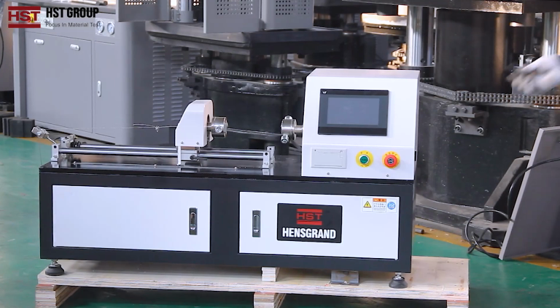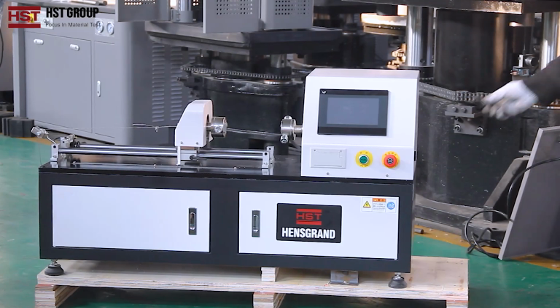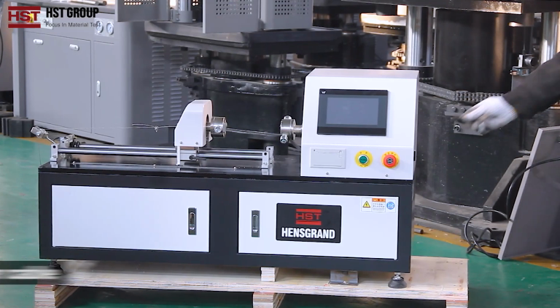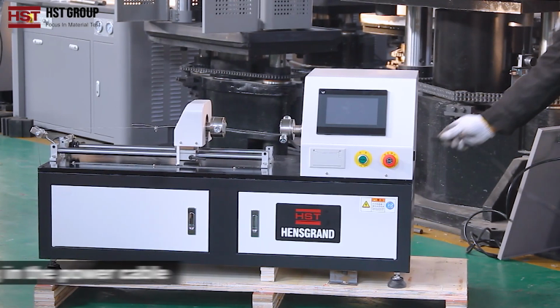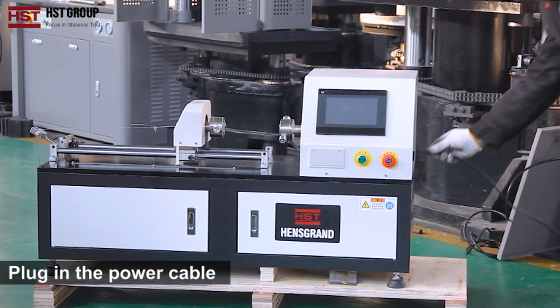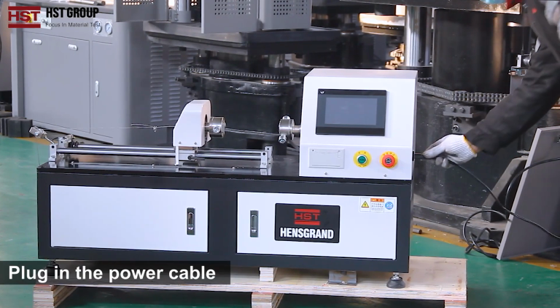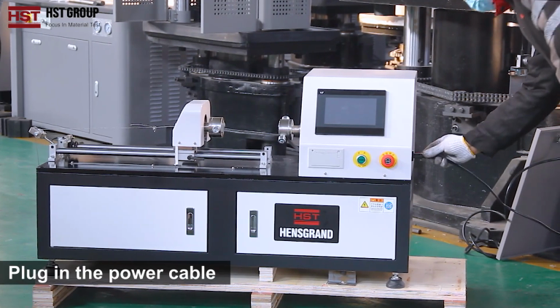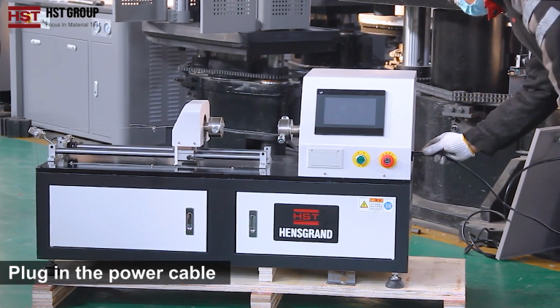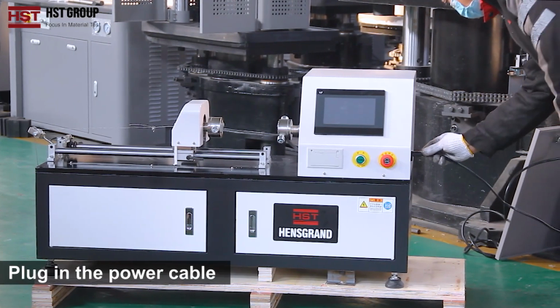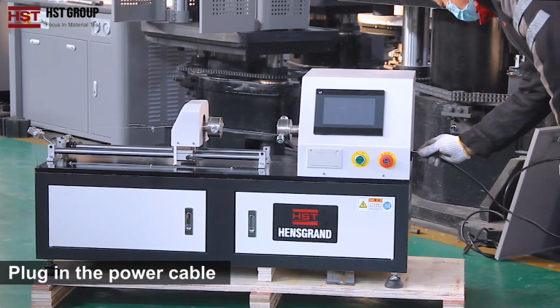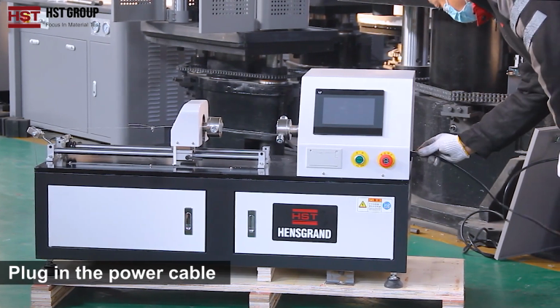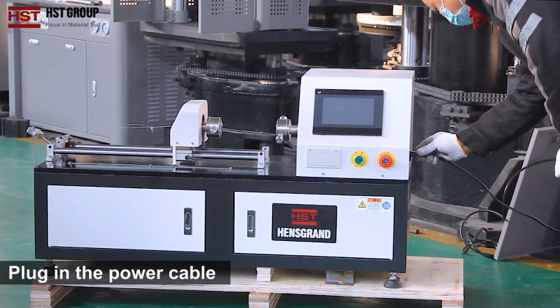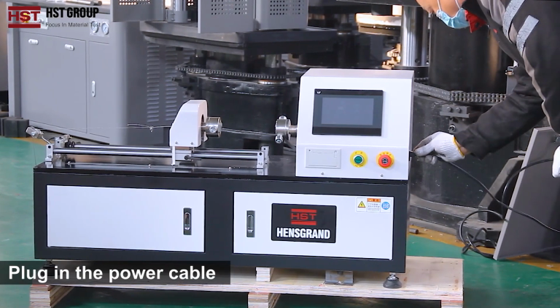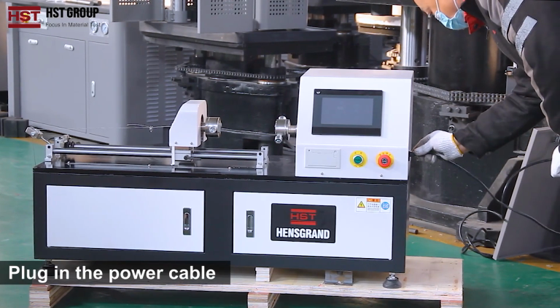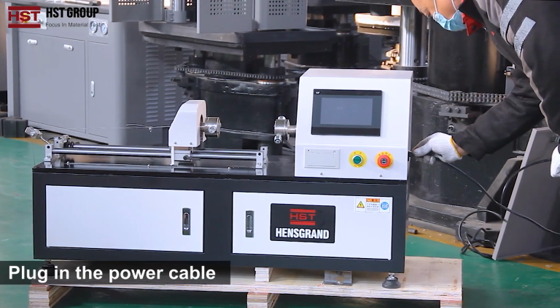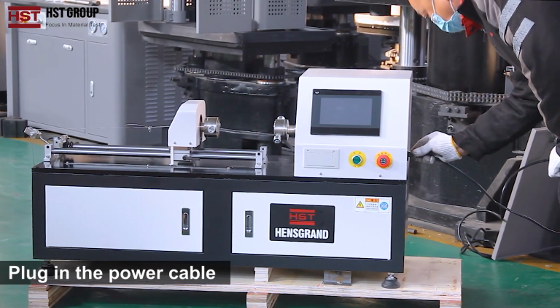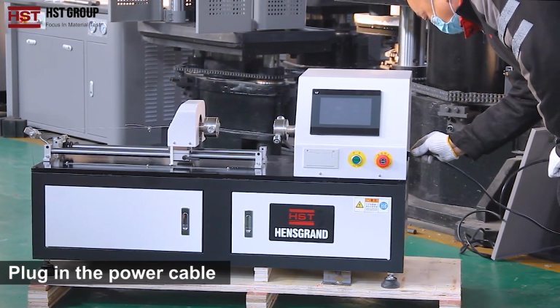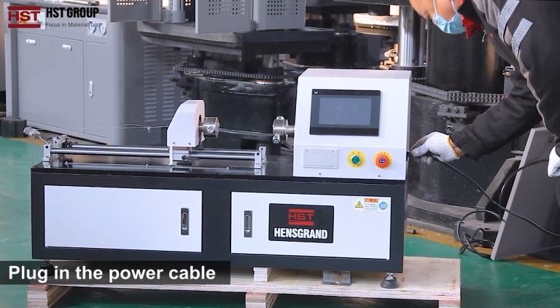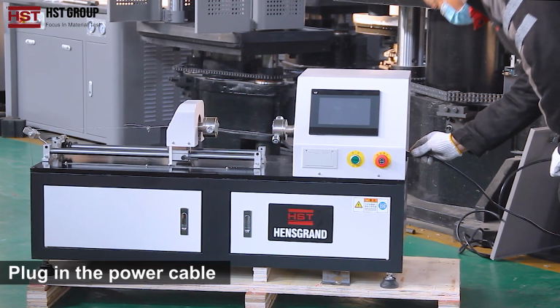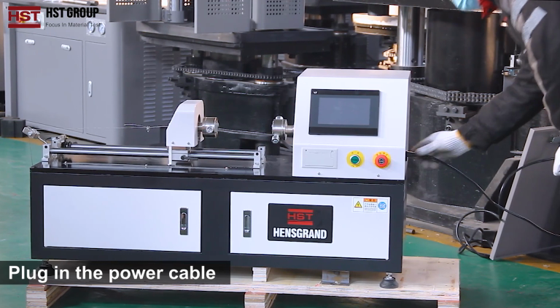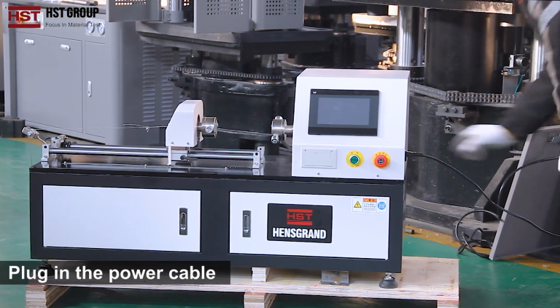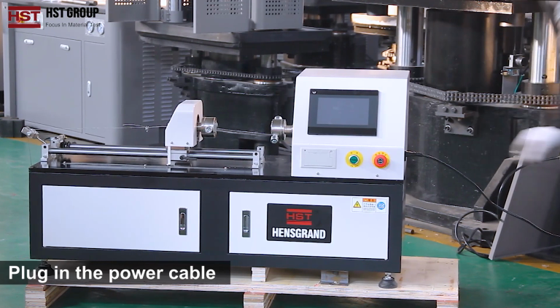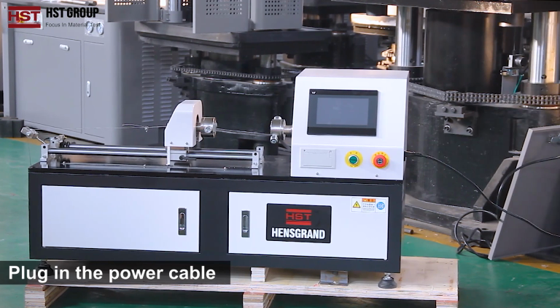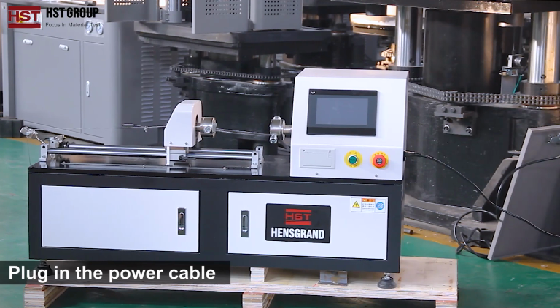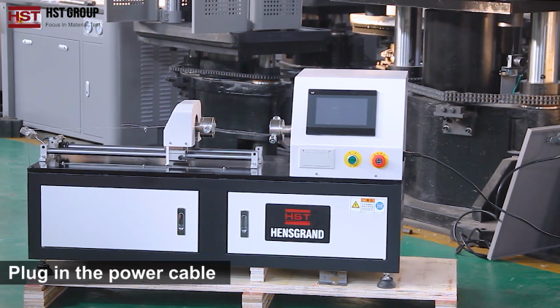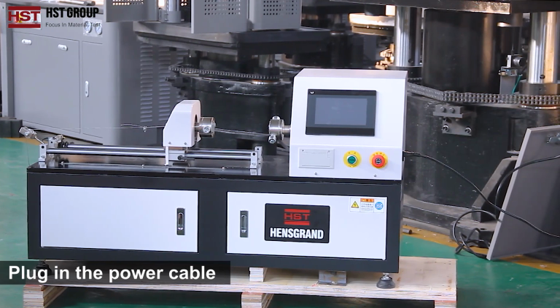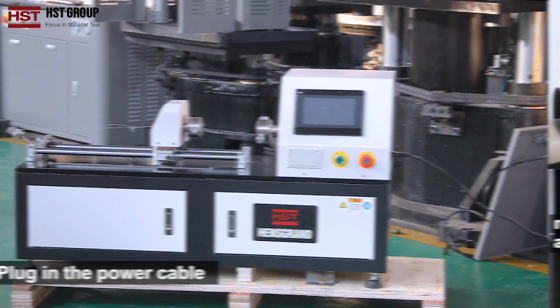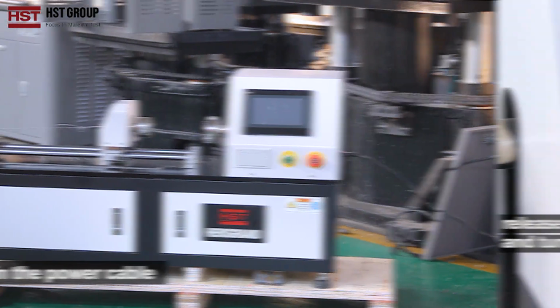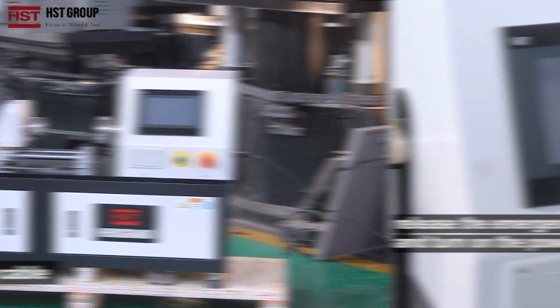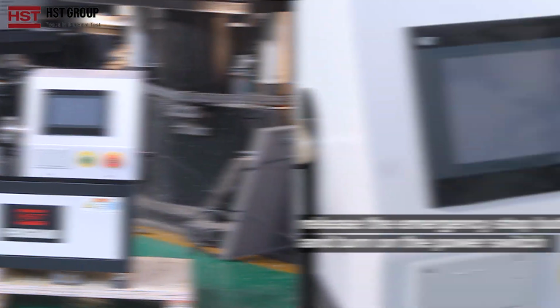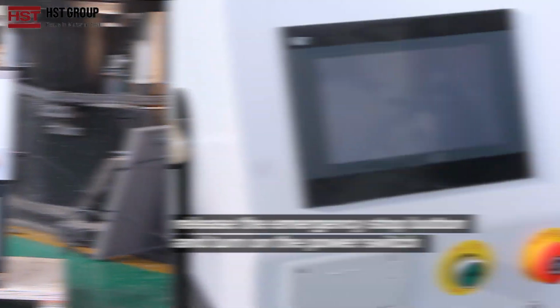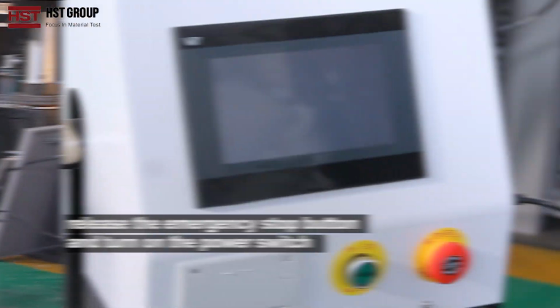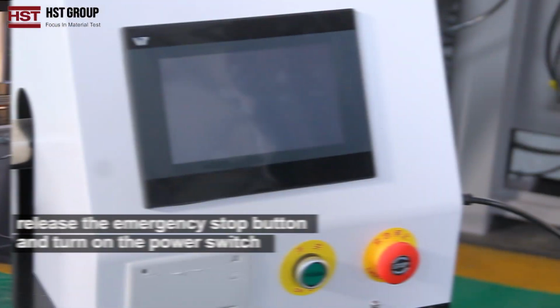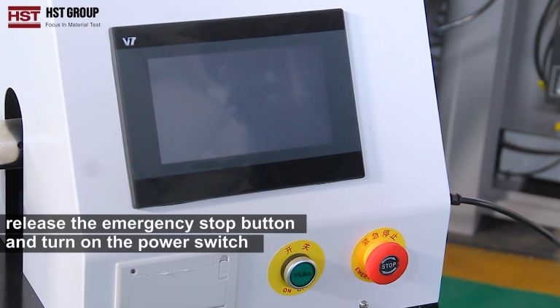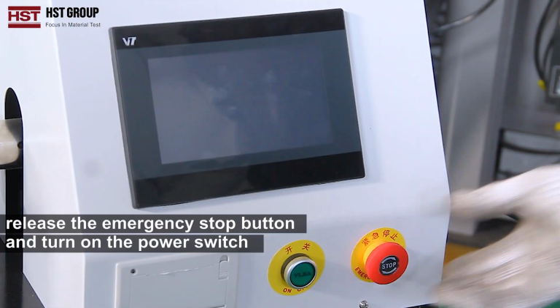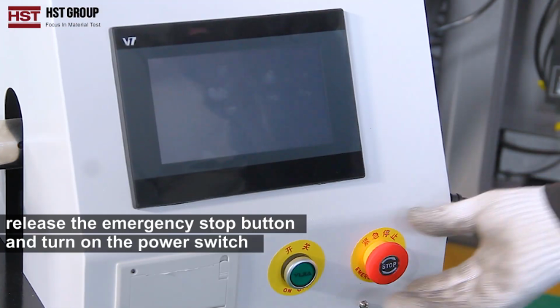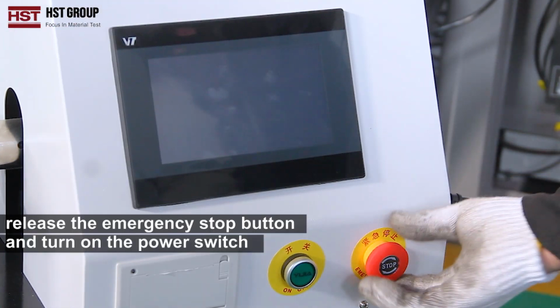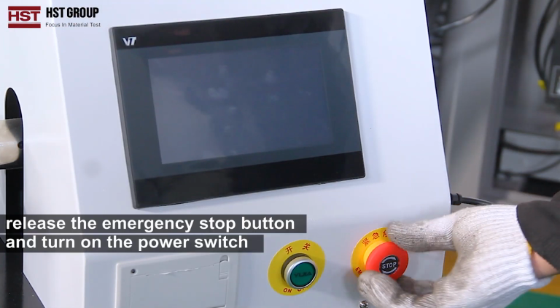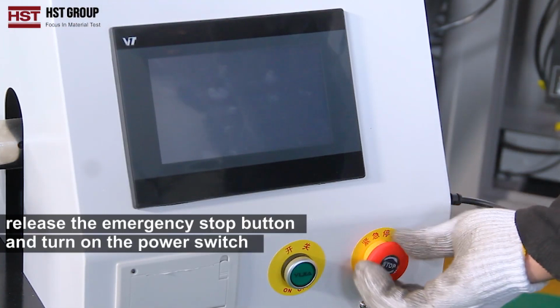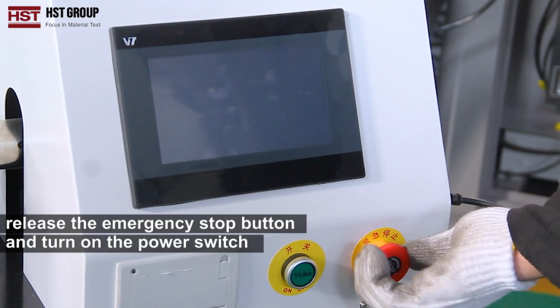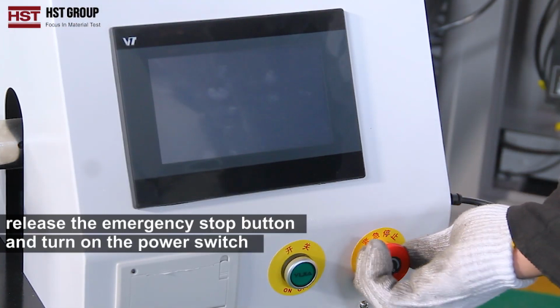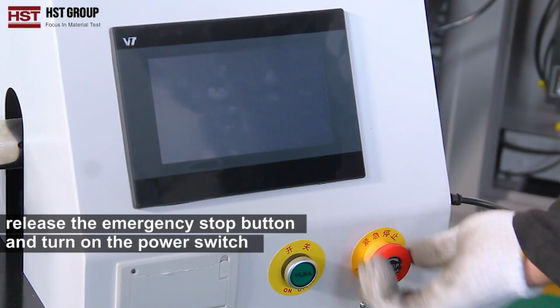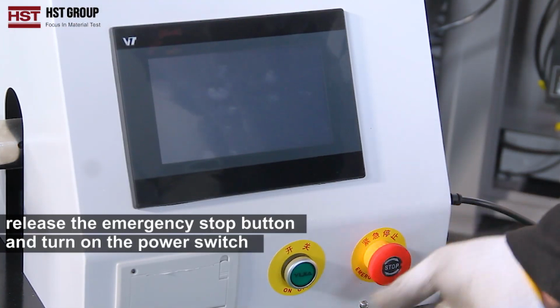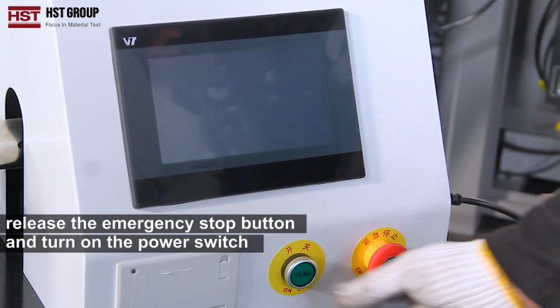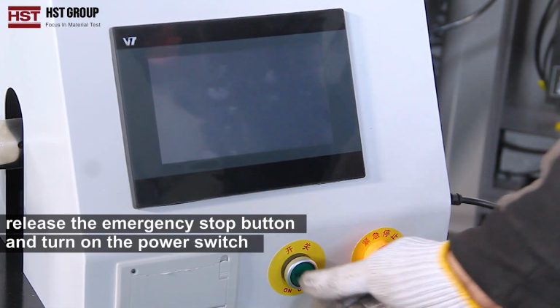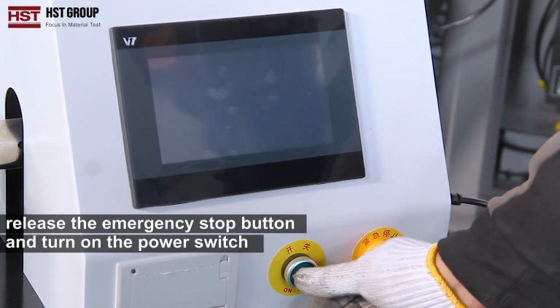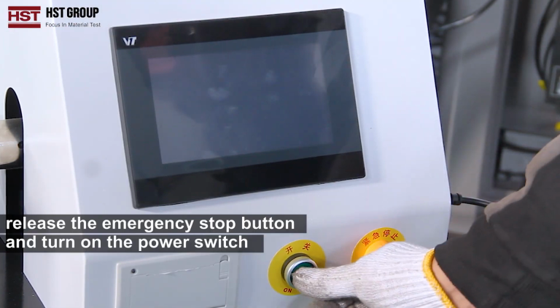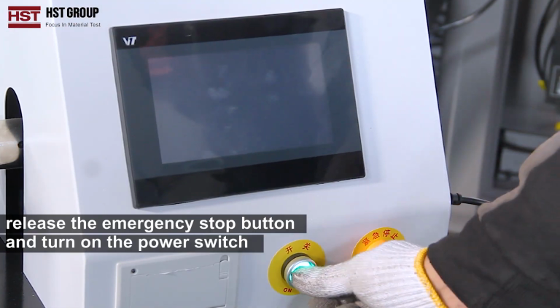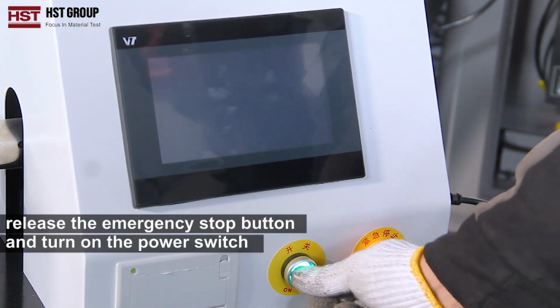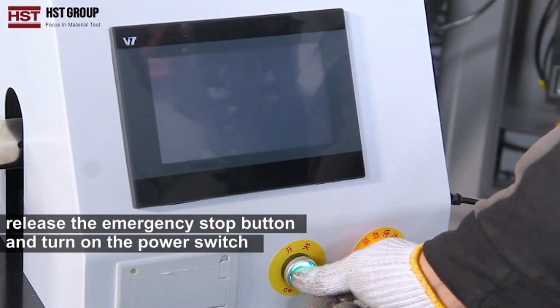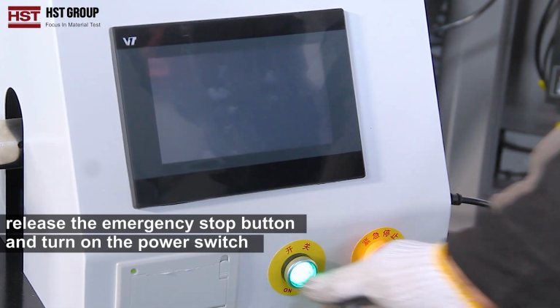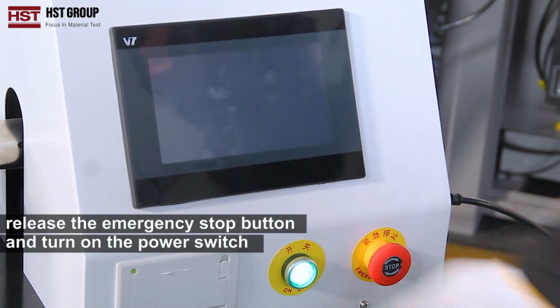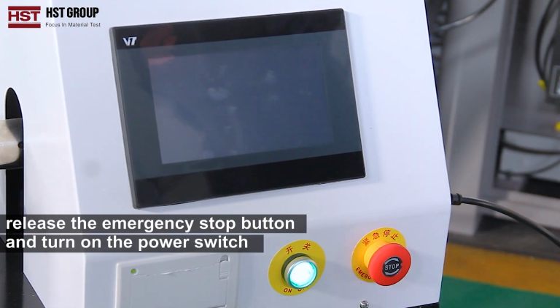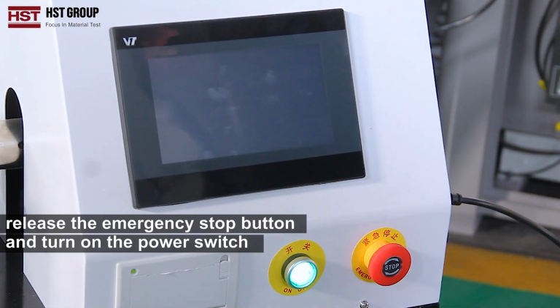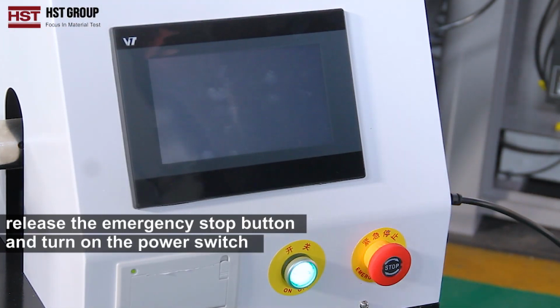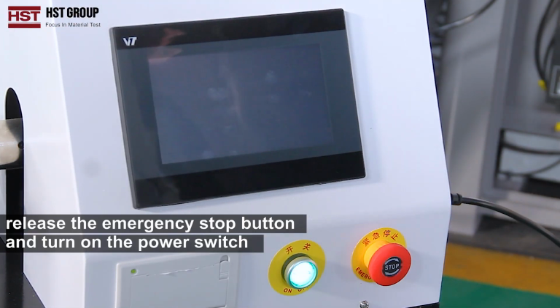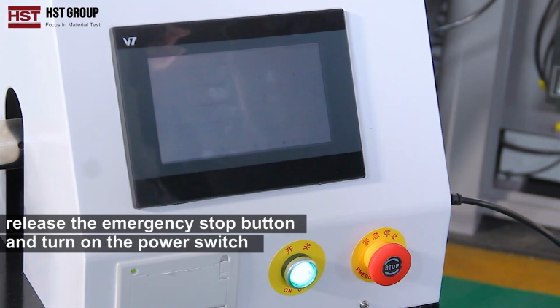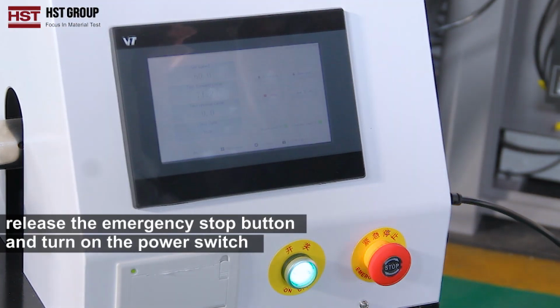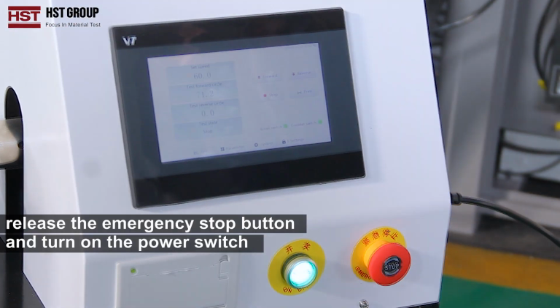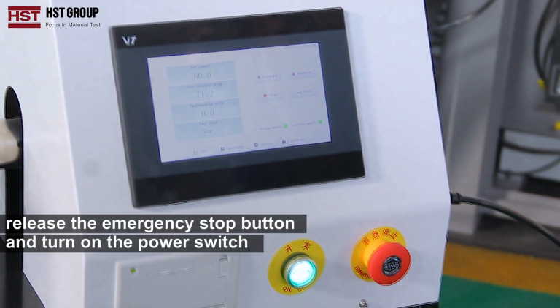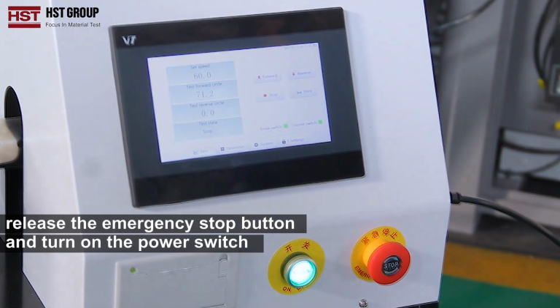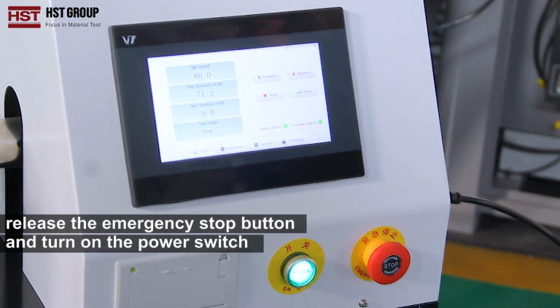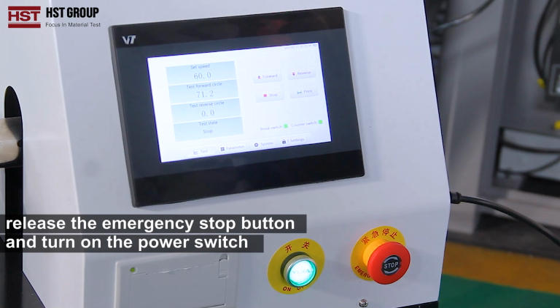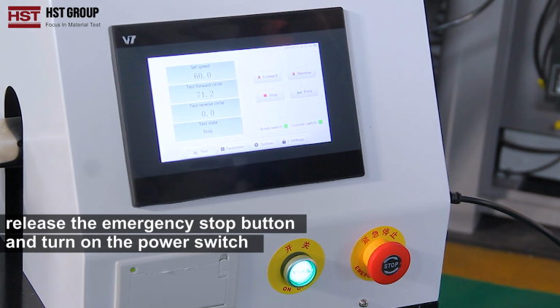Plug in the power cable, release the emergency stop button, and turn on the power switch.